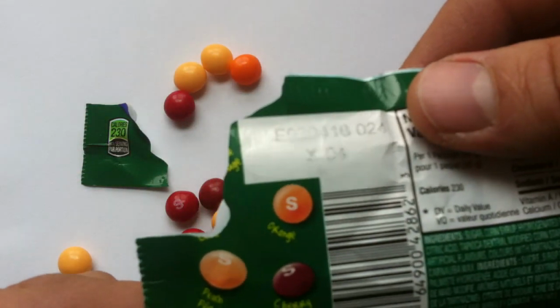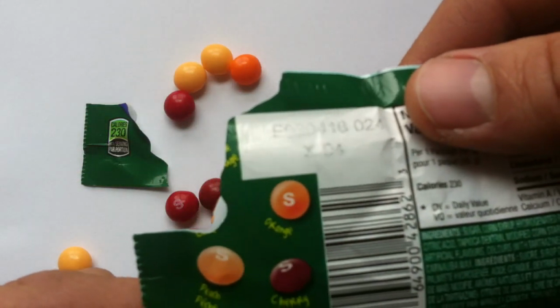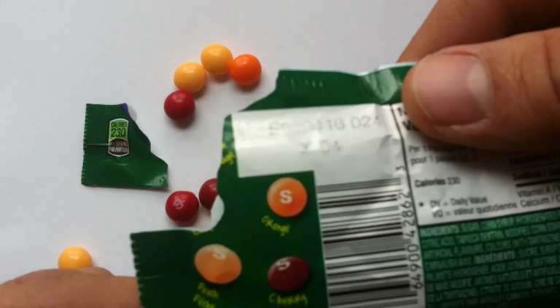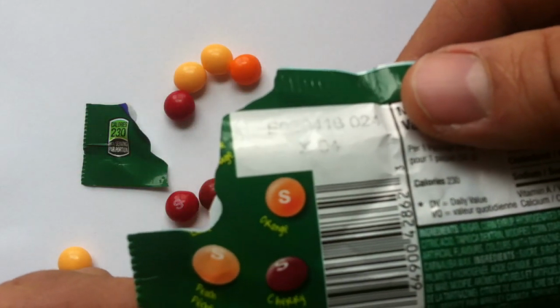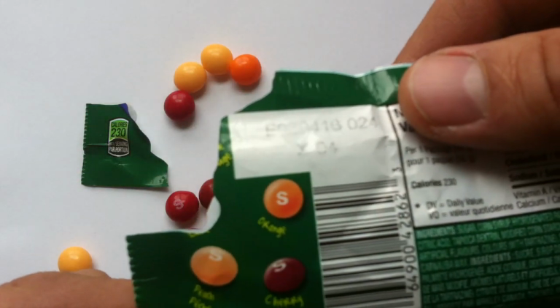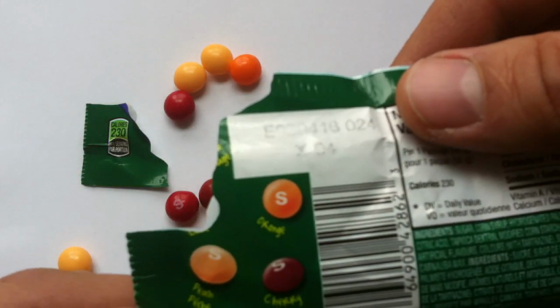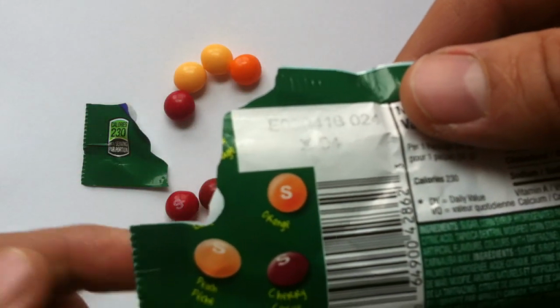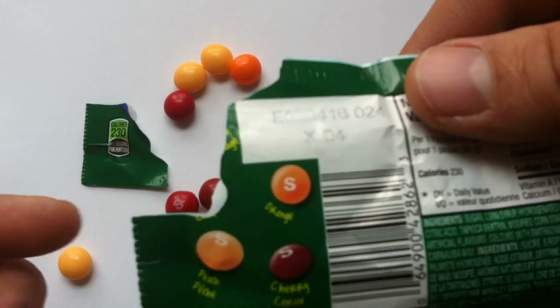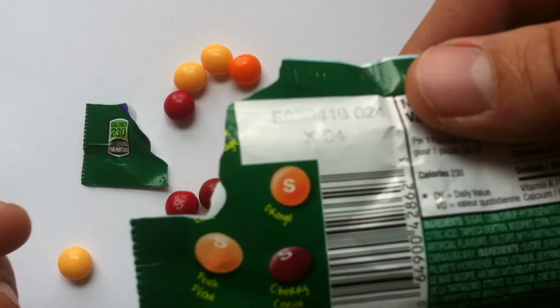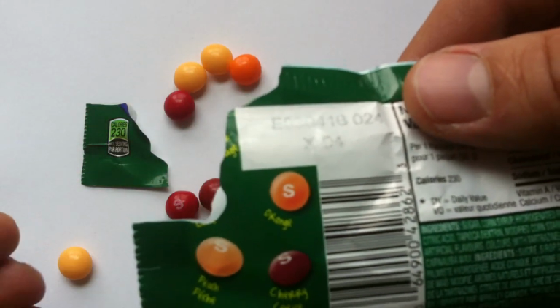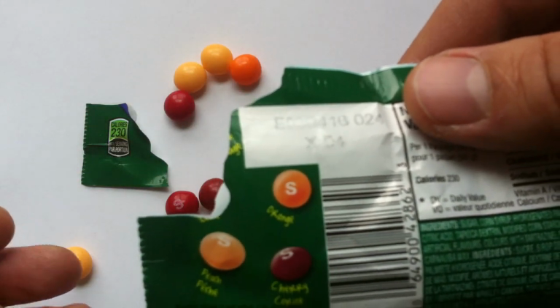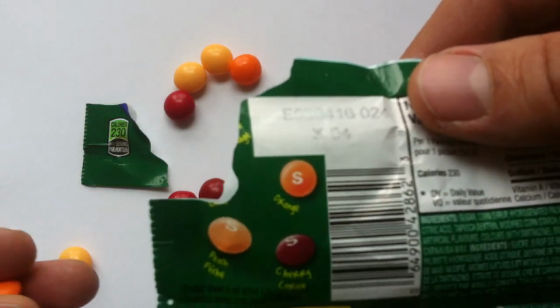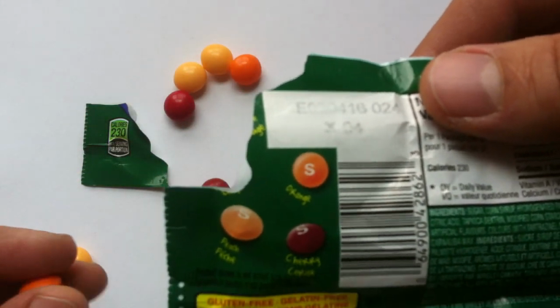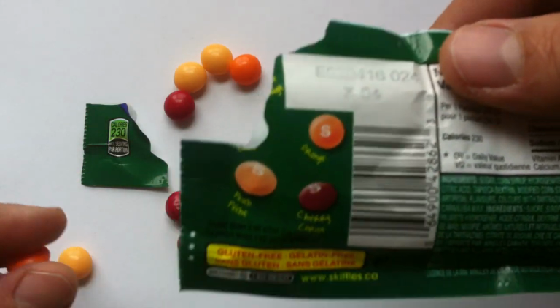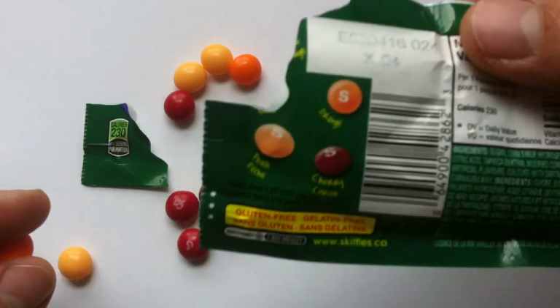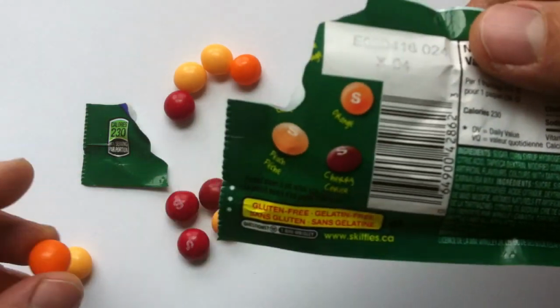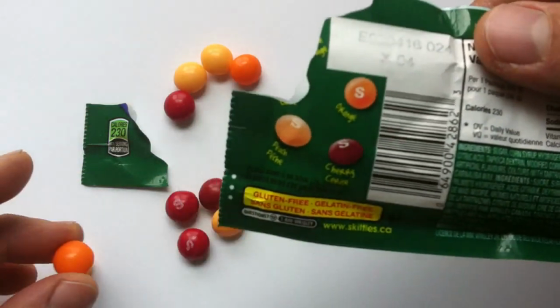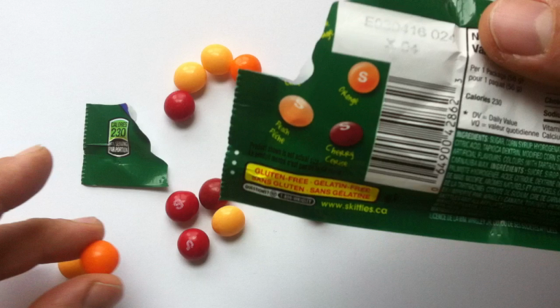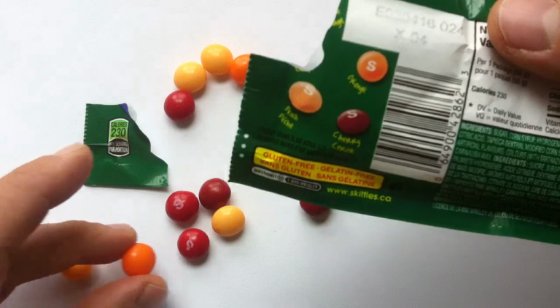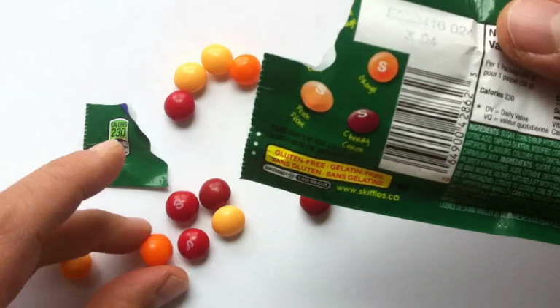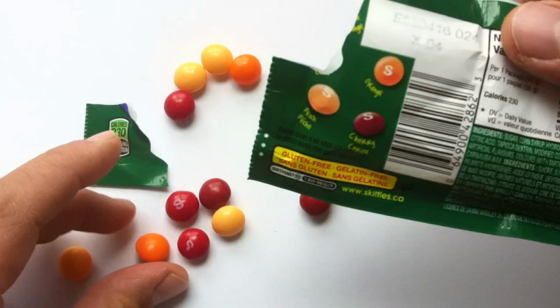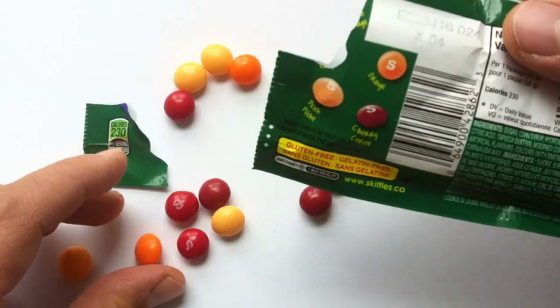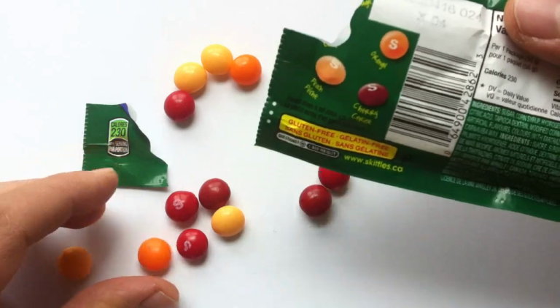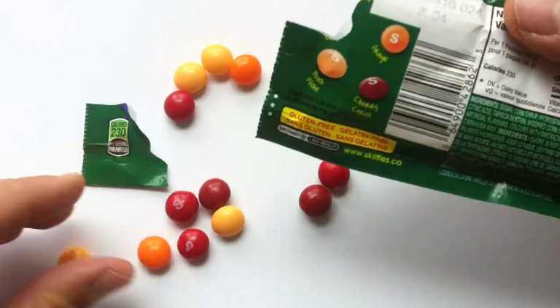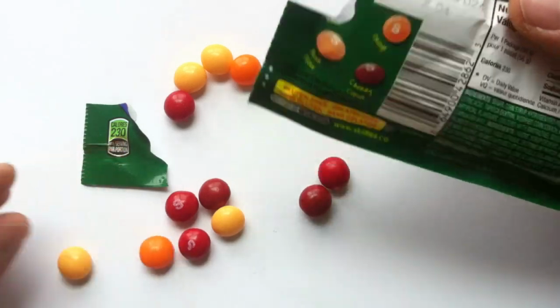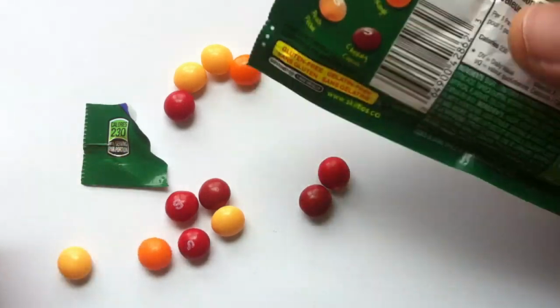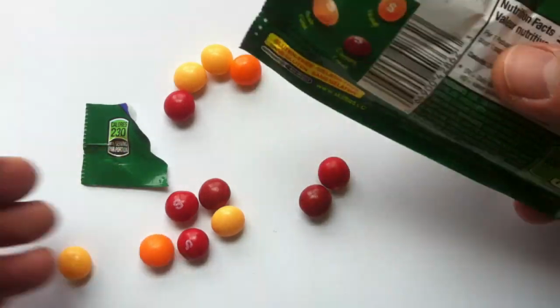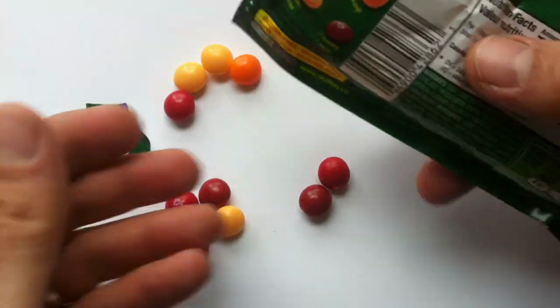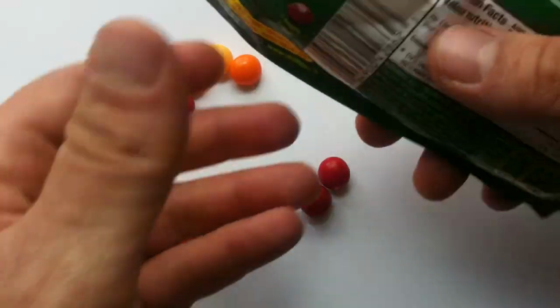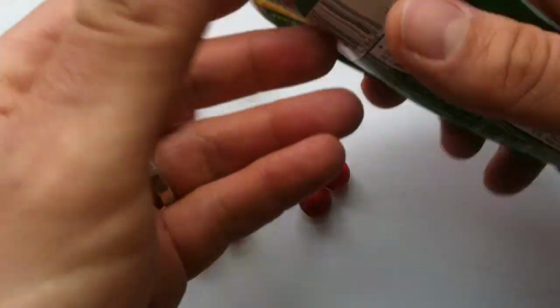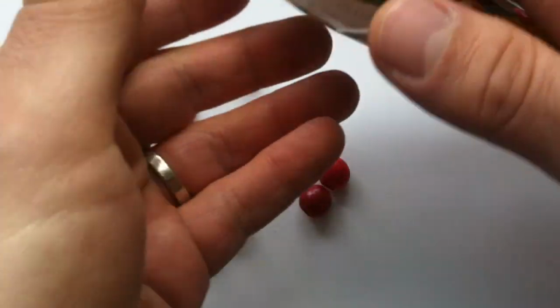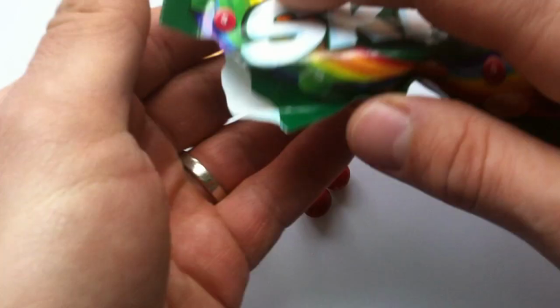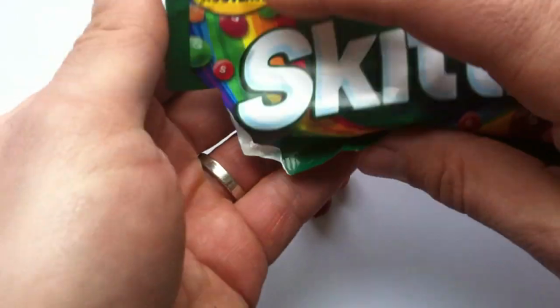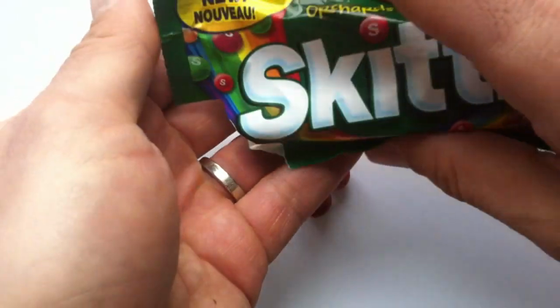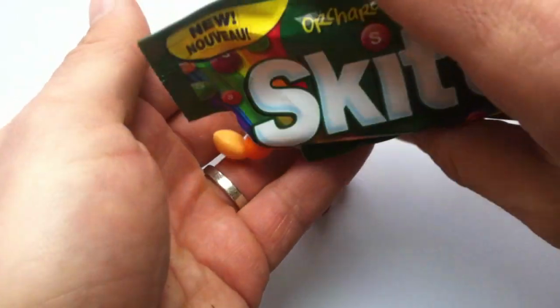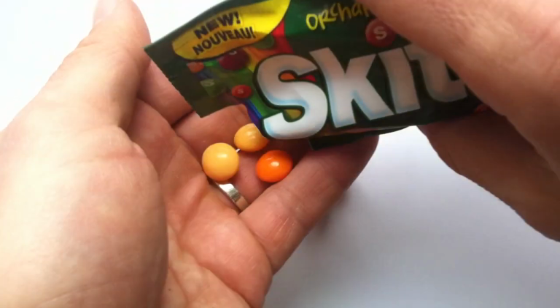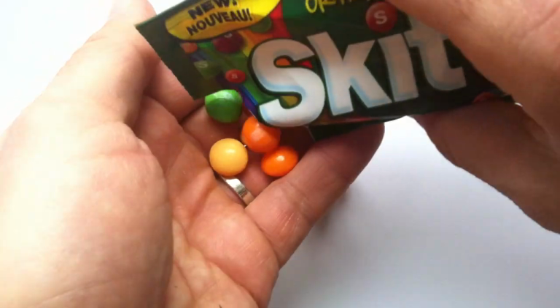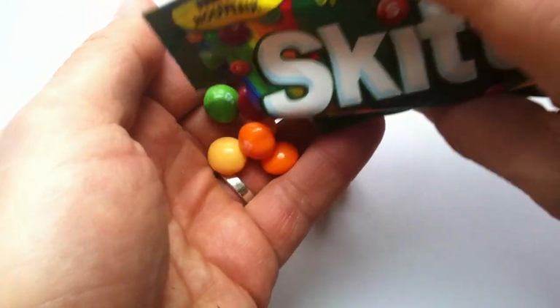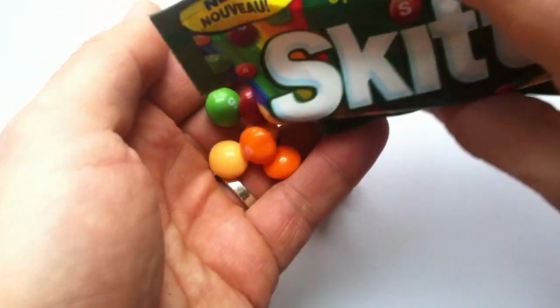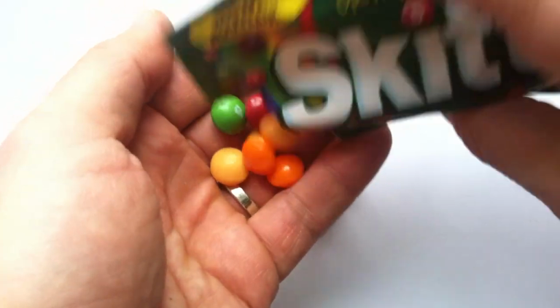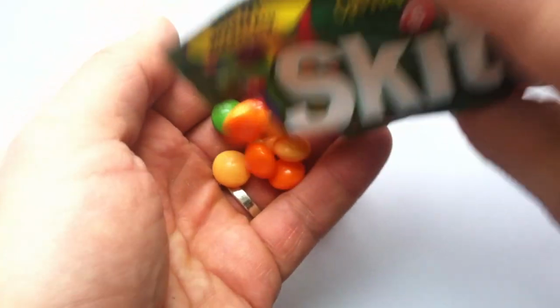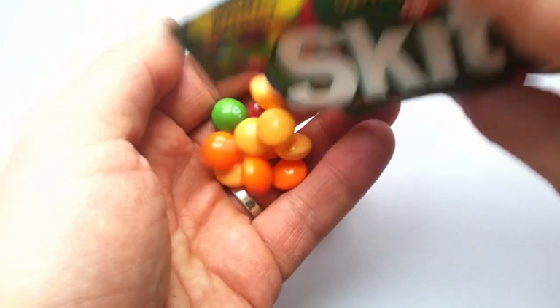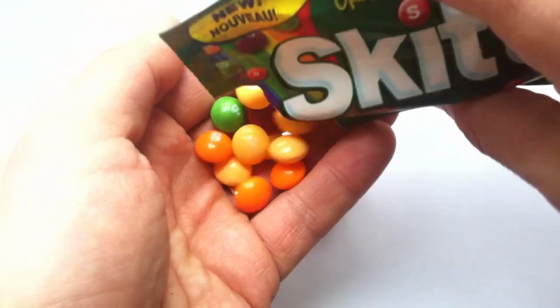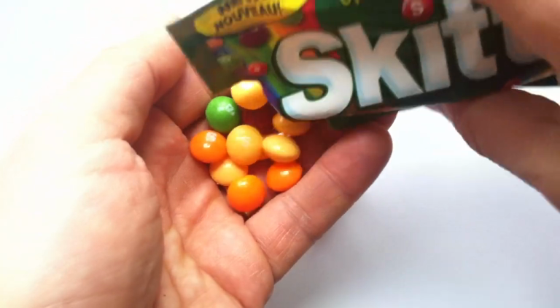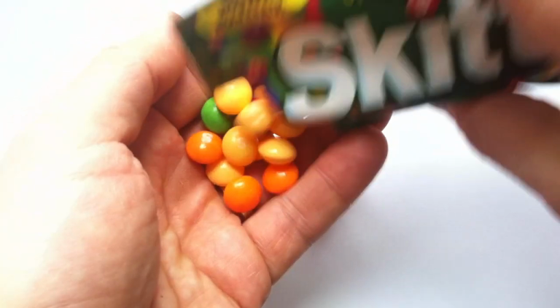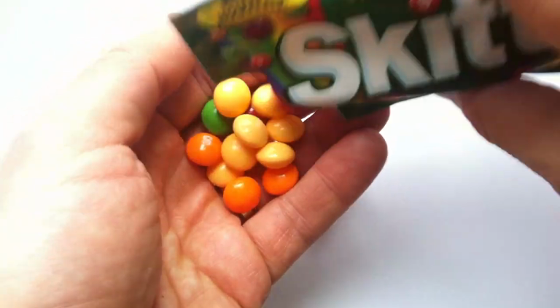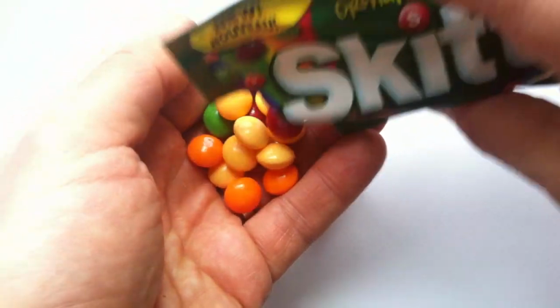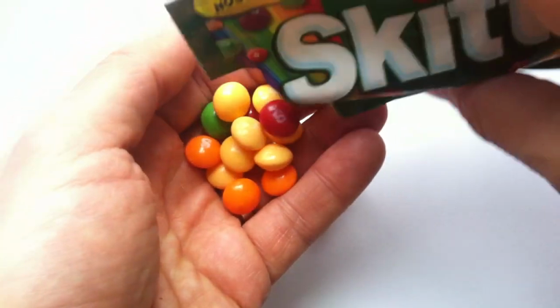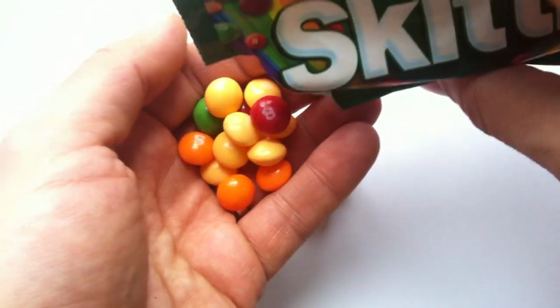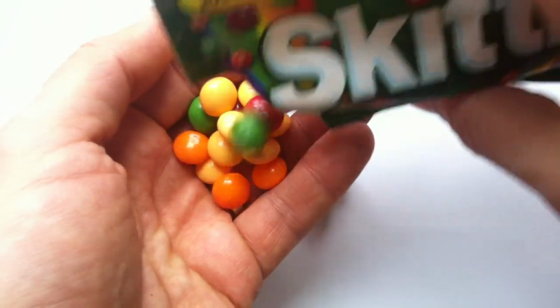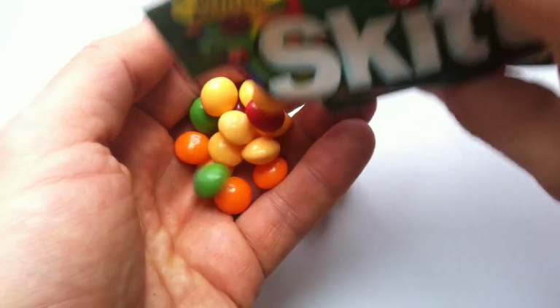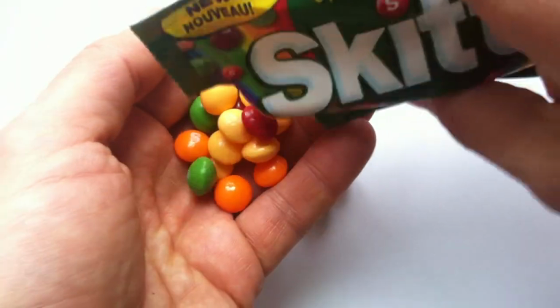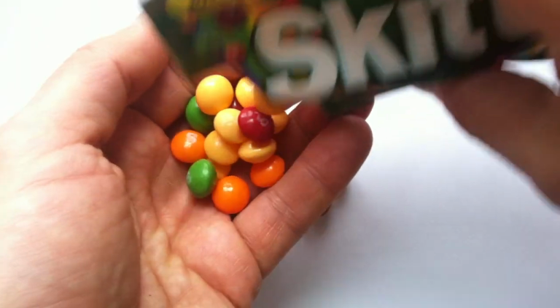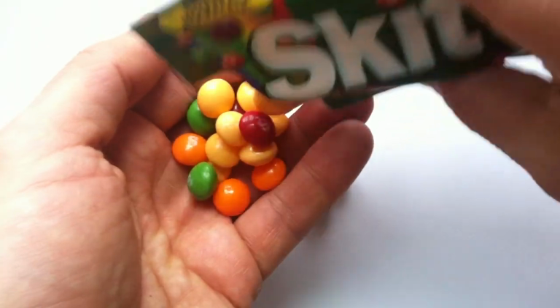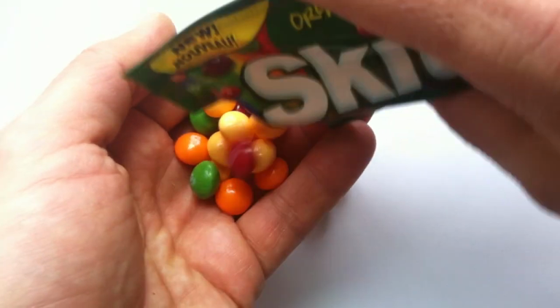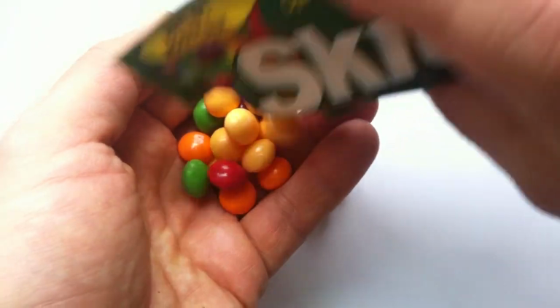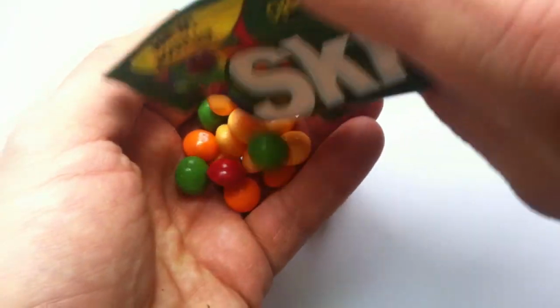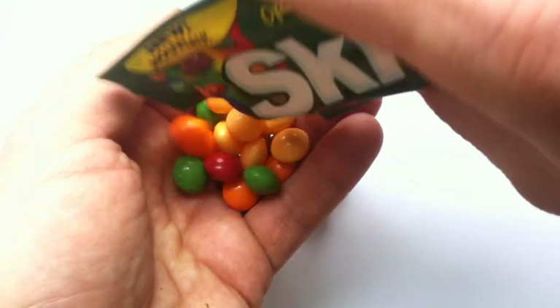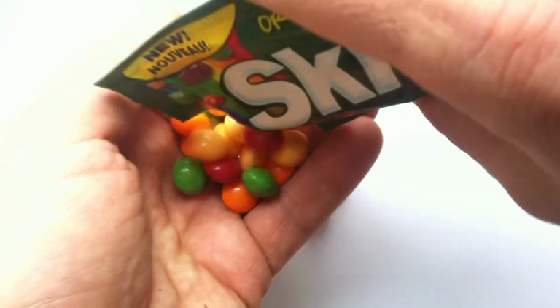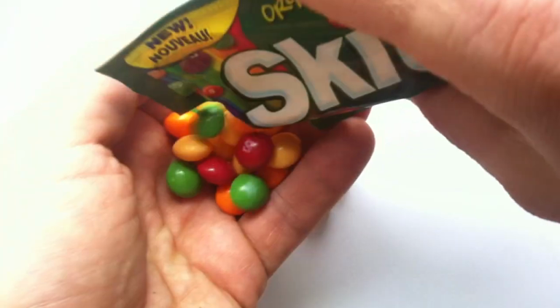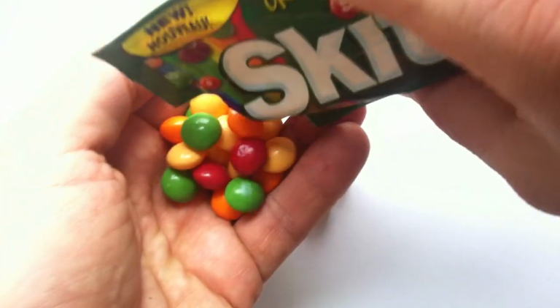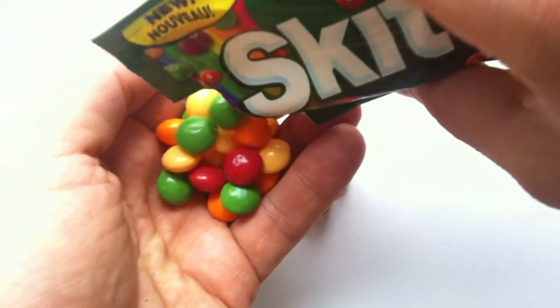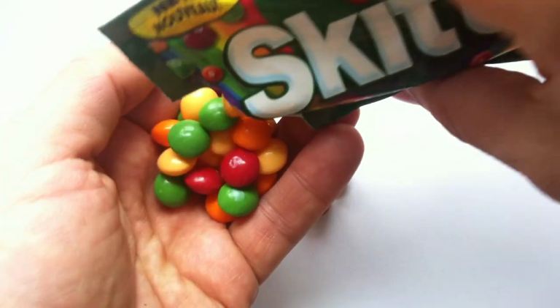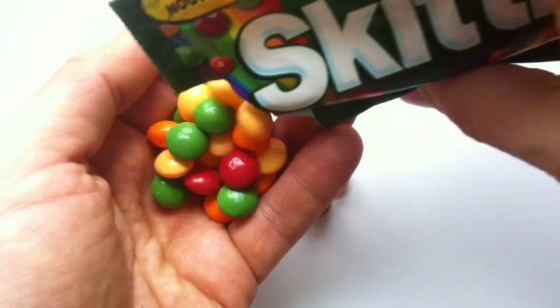What else is there? Orange? Oh, and cherry. Let's see if I can get some more flavorings out here.